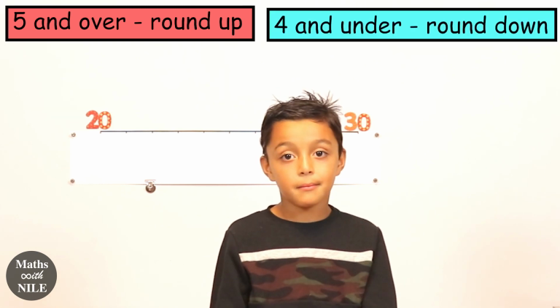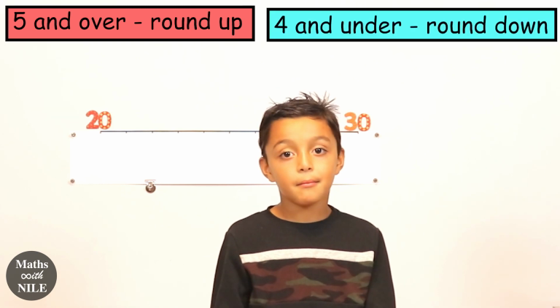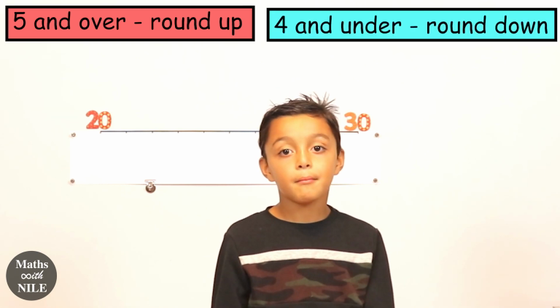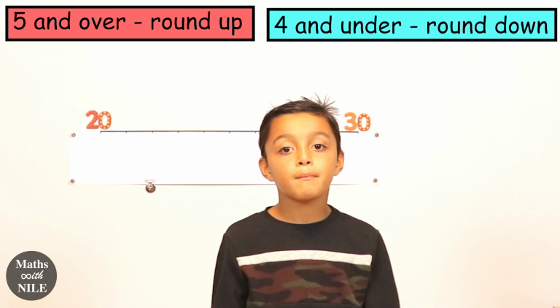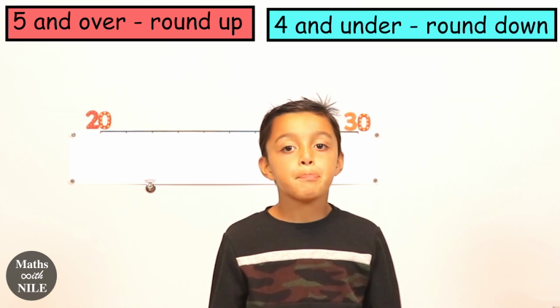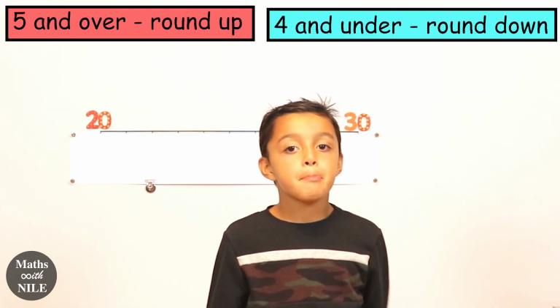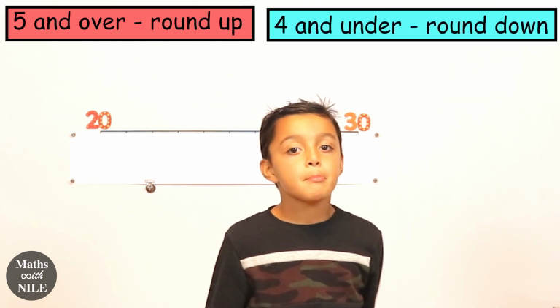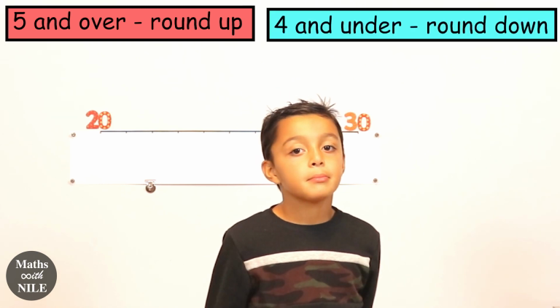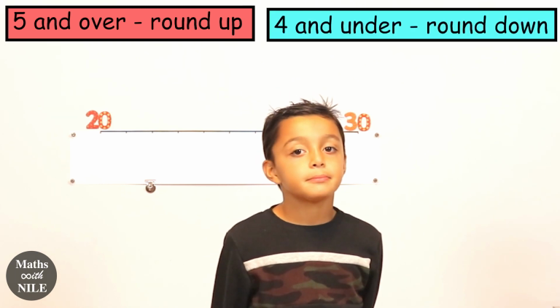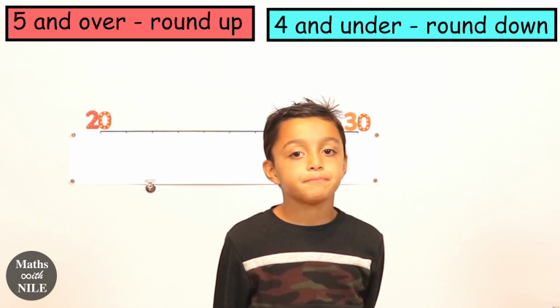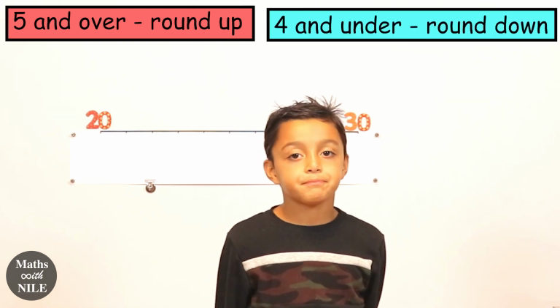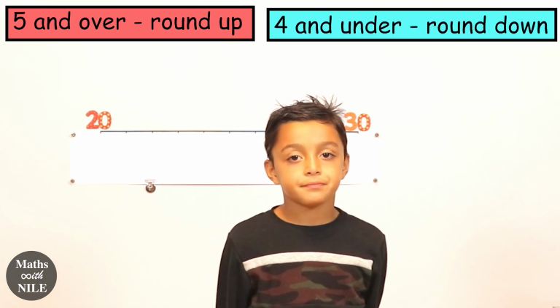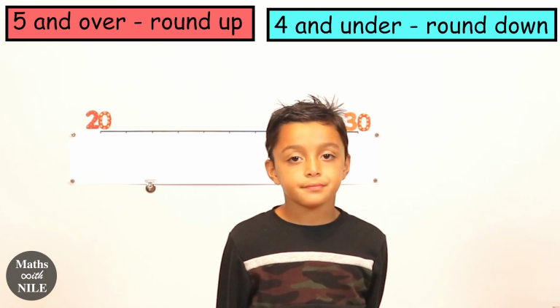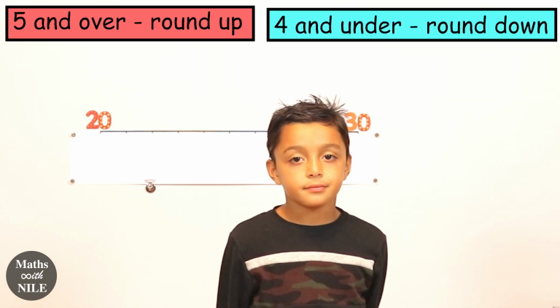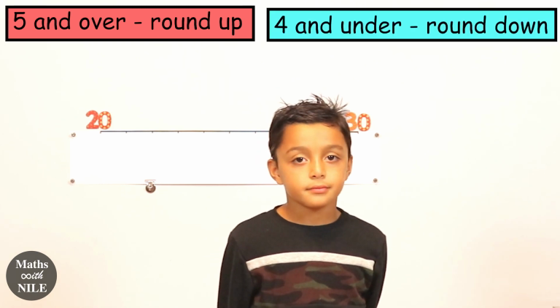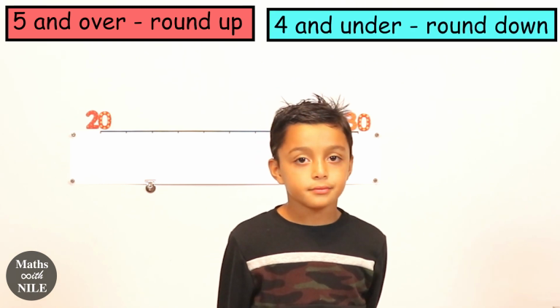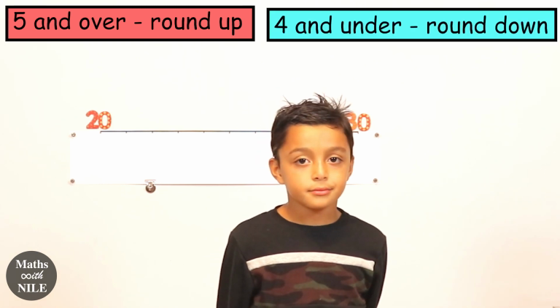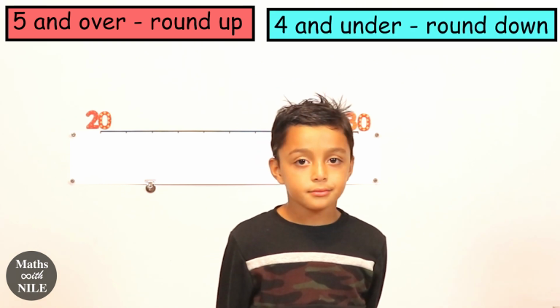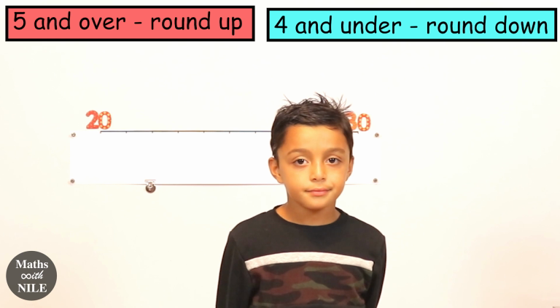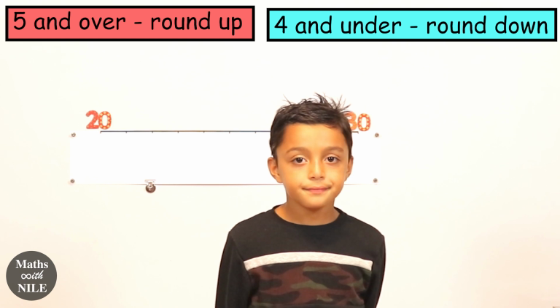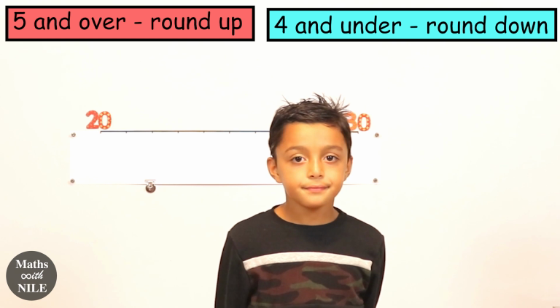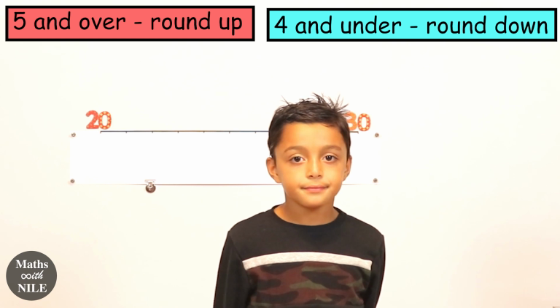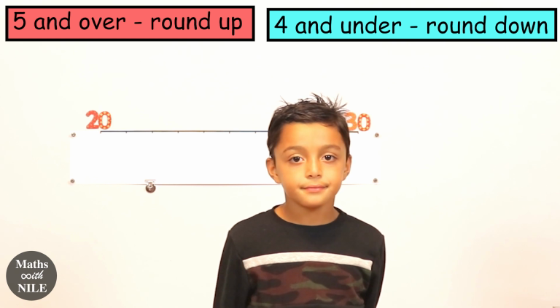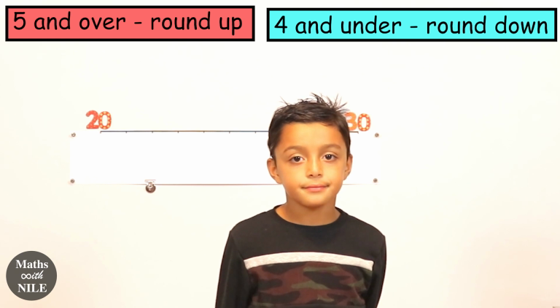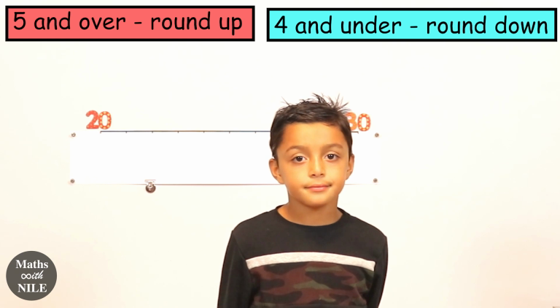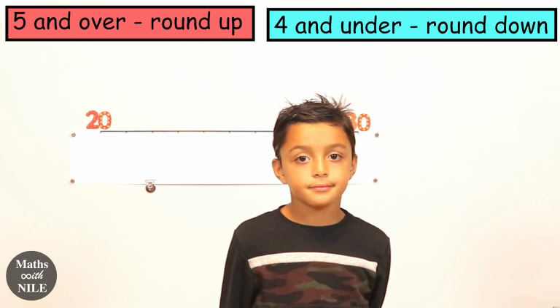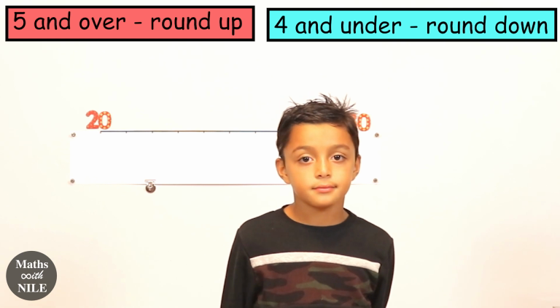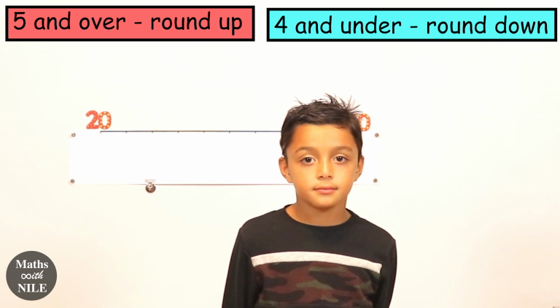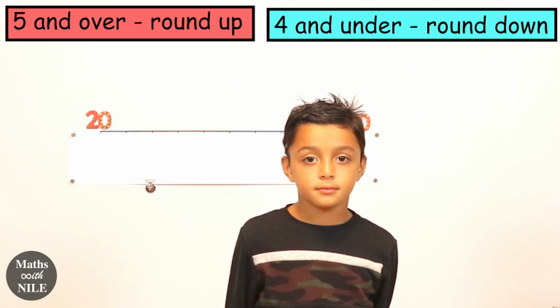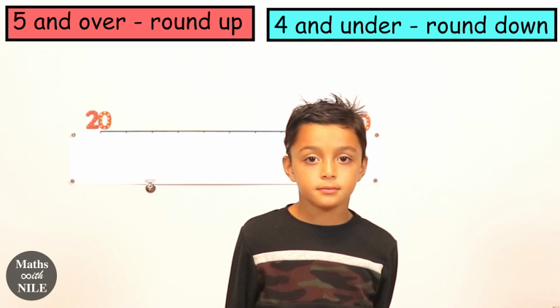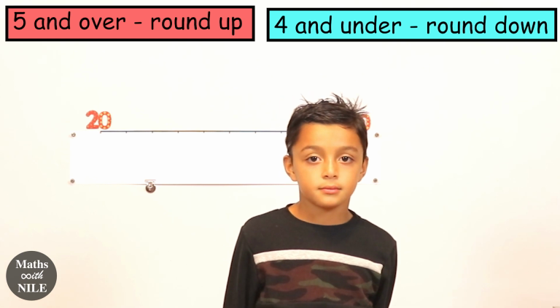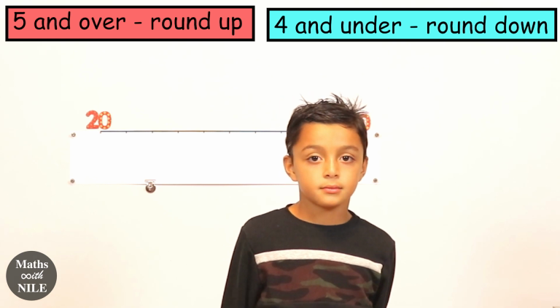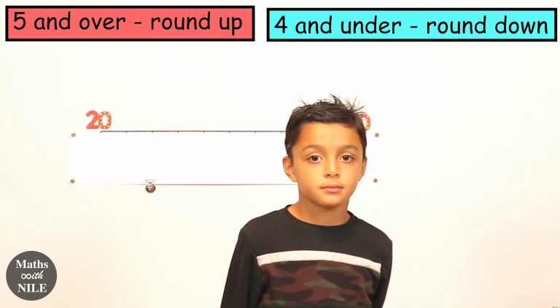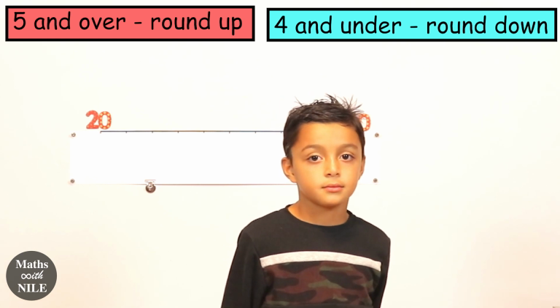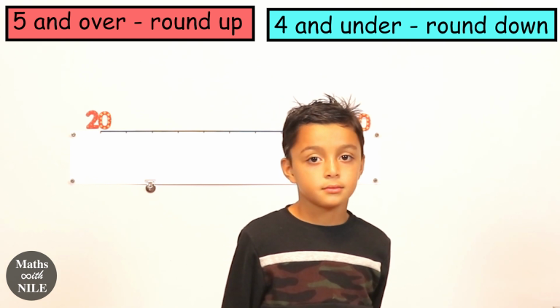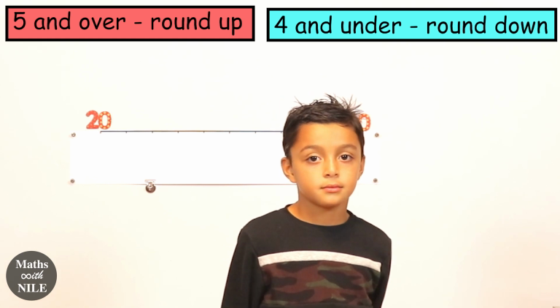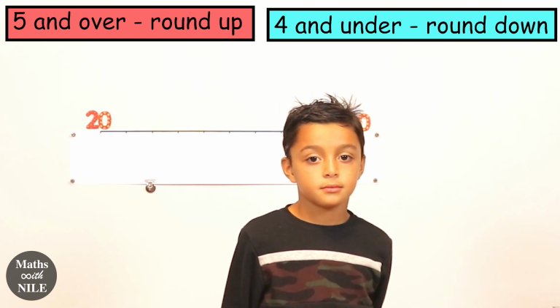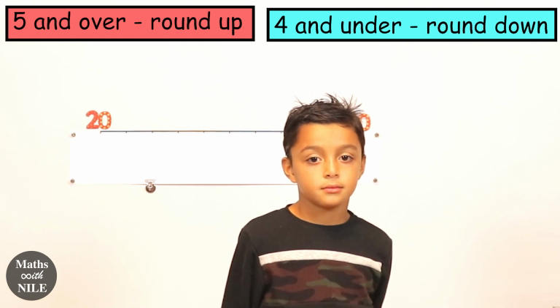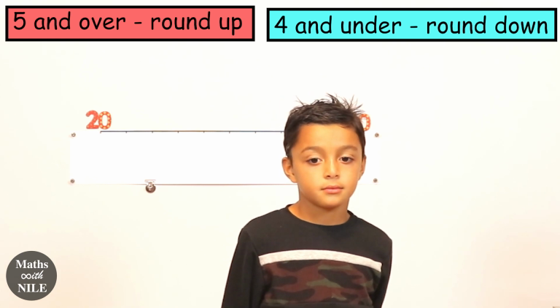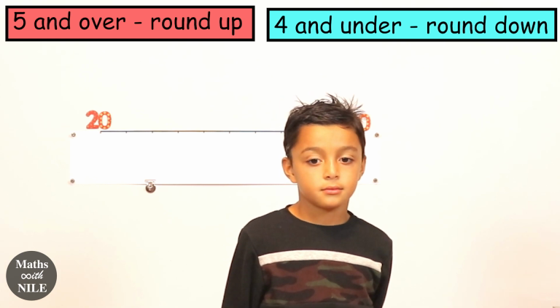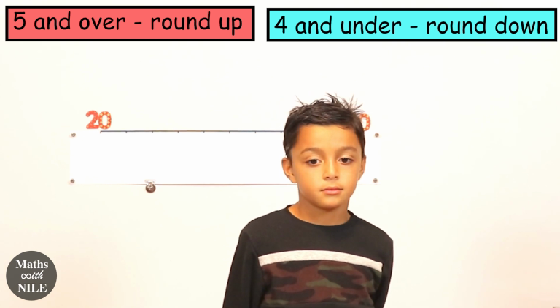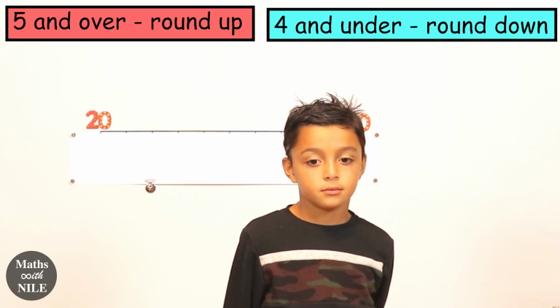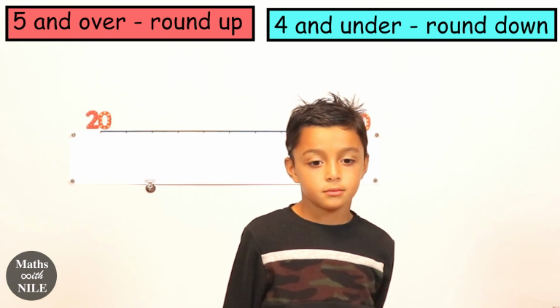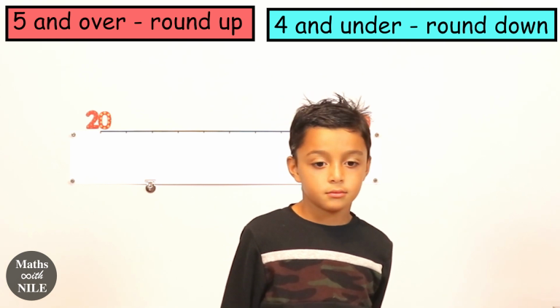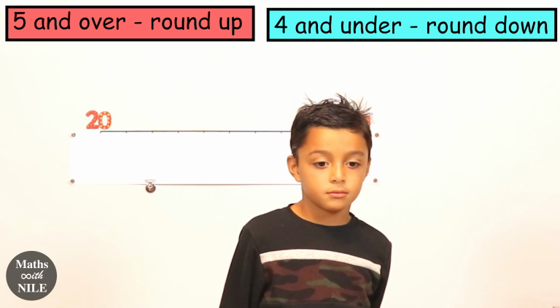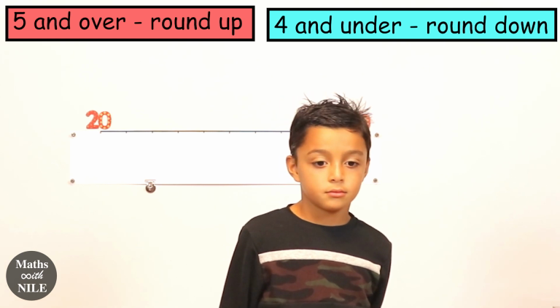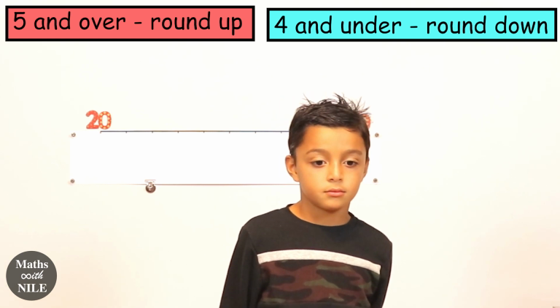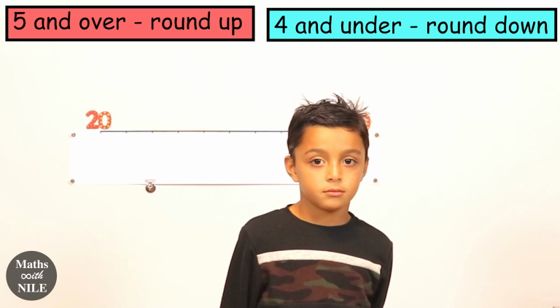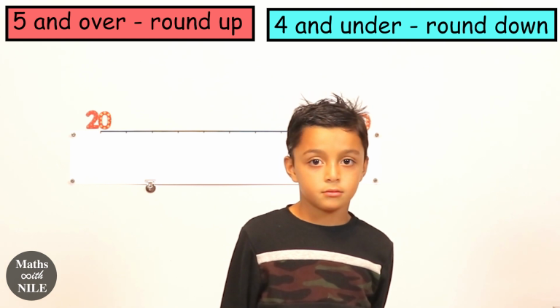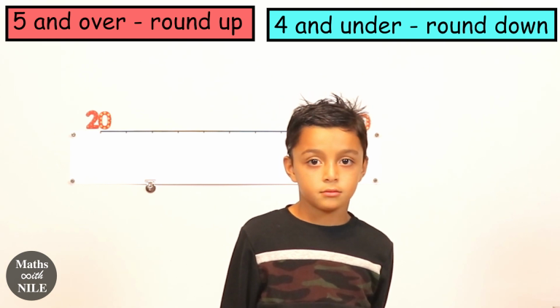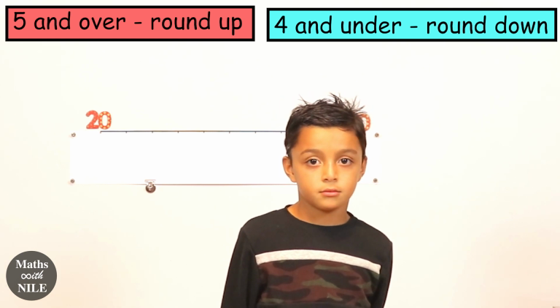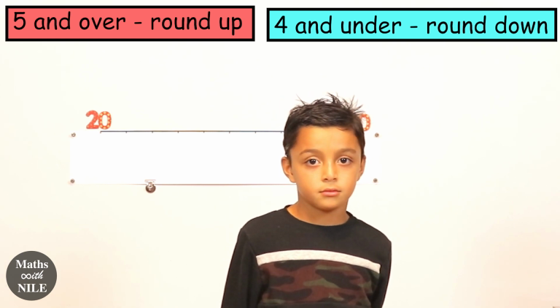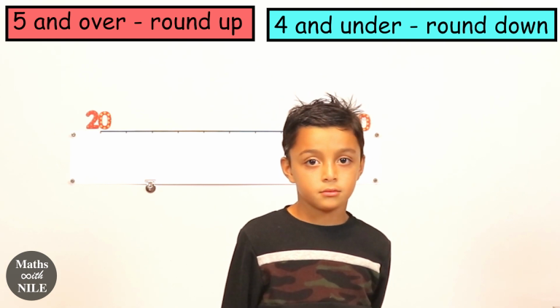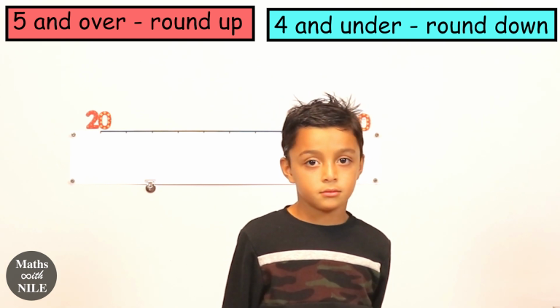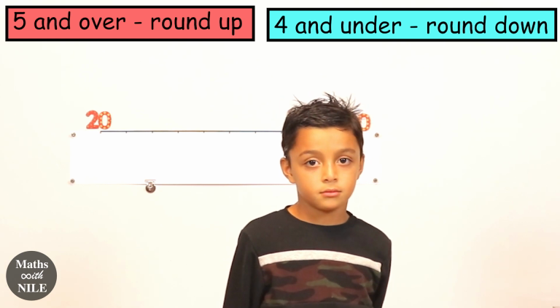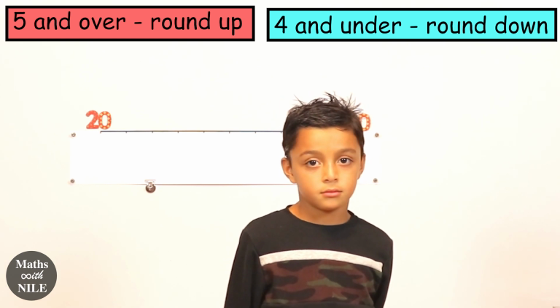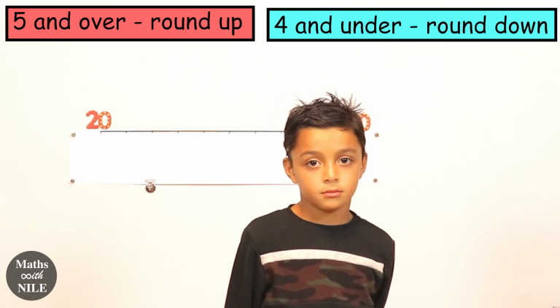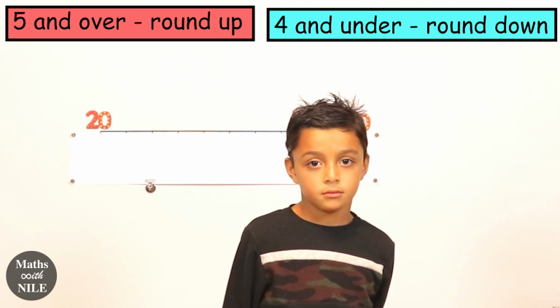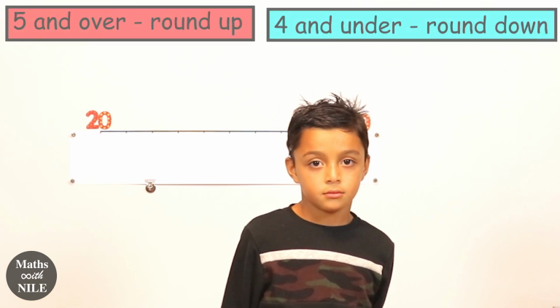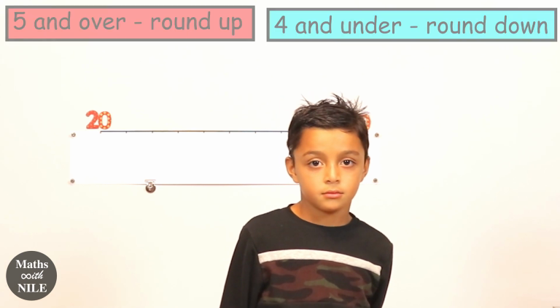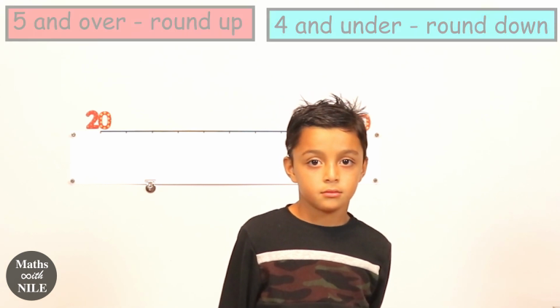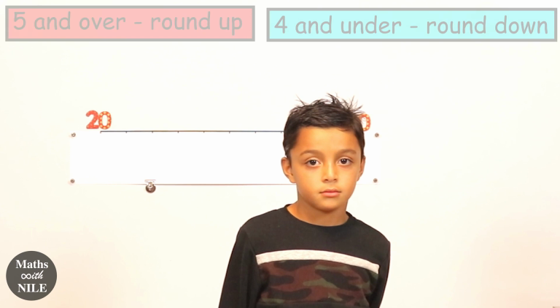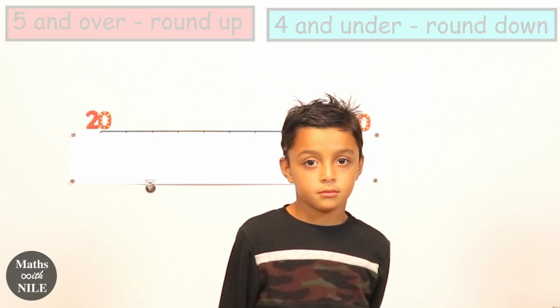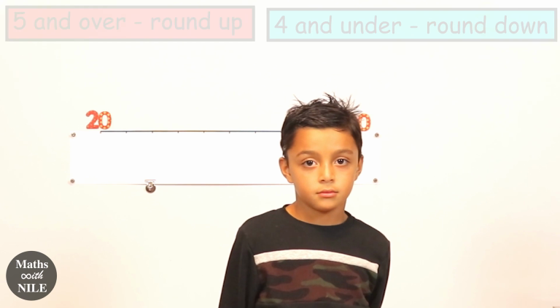Five and over is when you round up, and four and under is when you round down. So rounding up and rounding down. That's quite interesting. Let's explain that with an example.